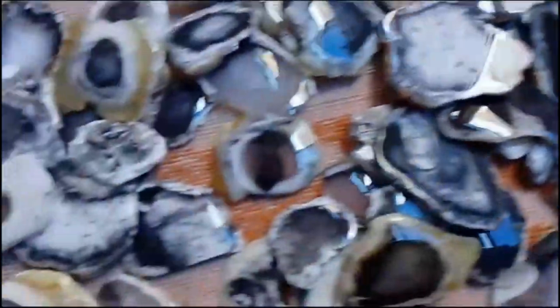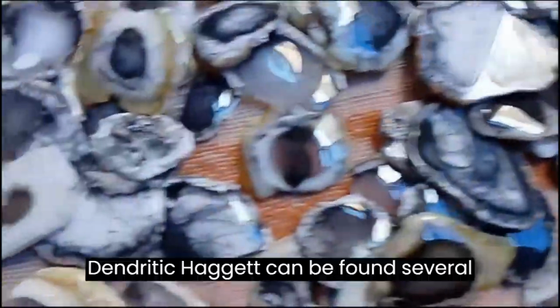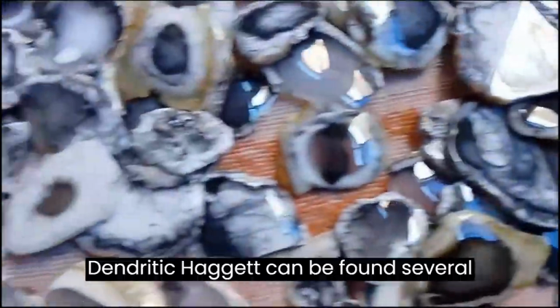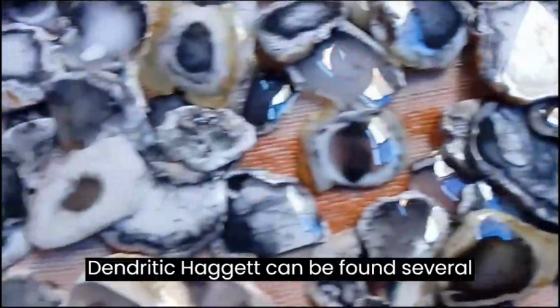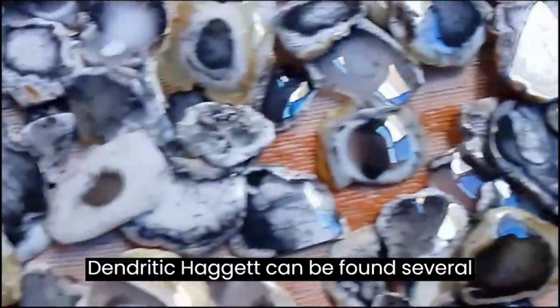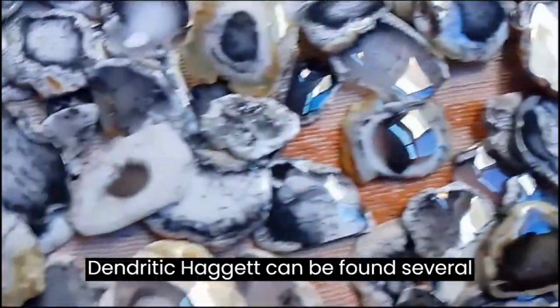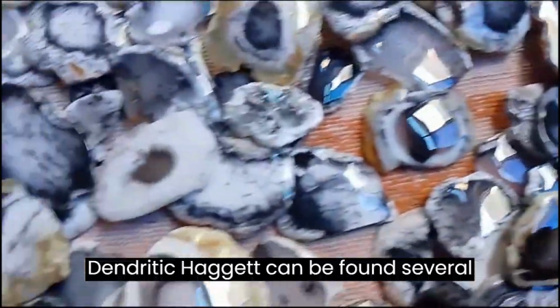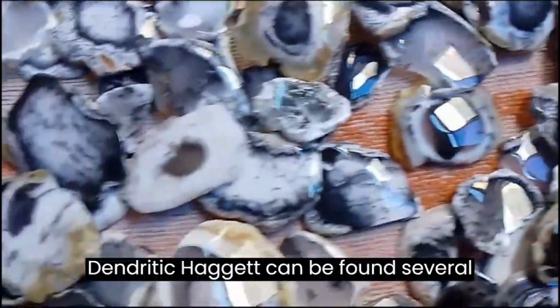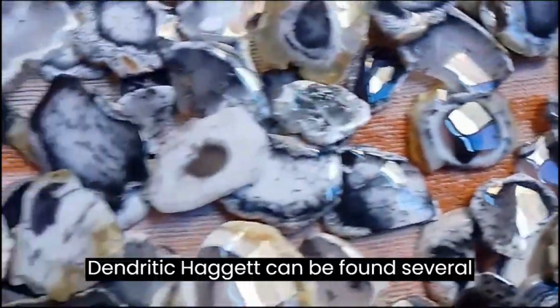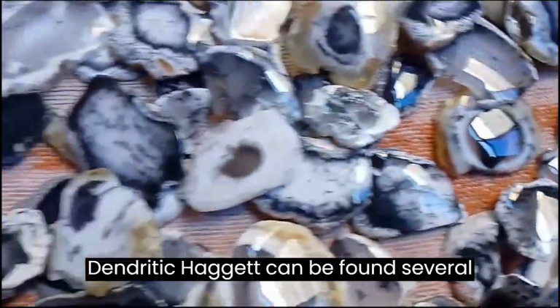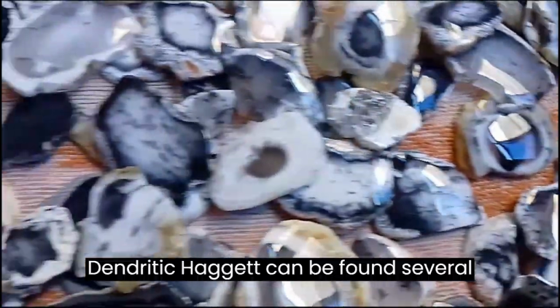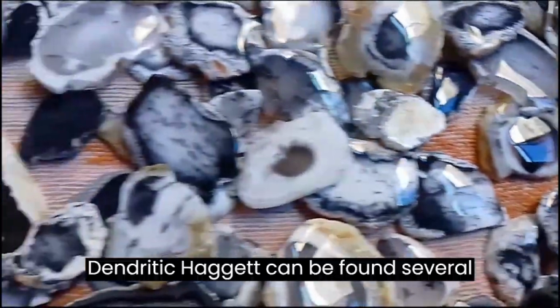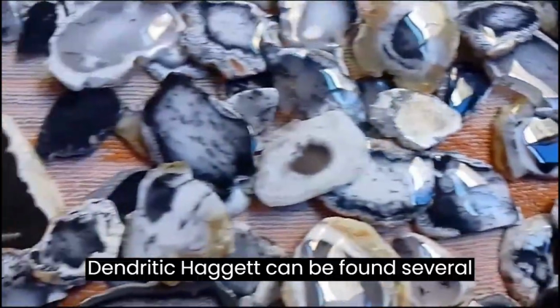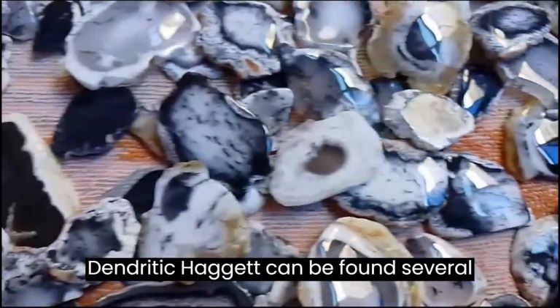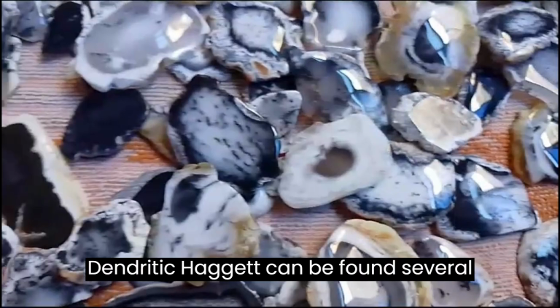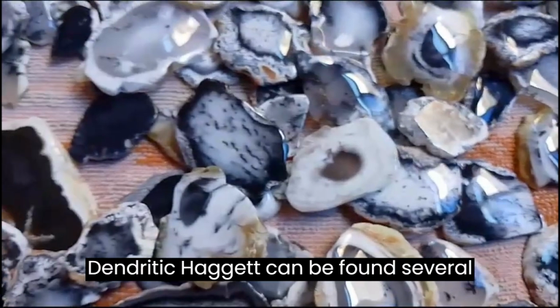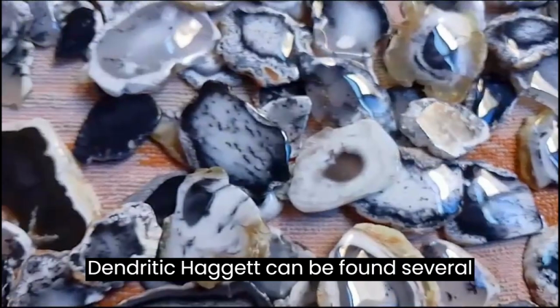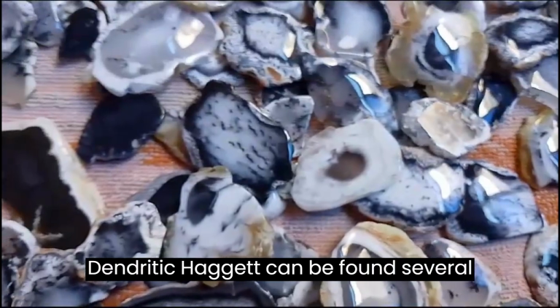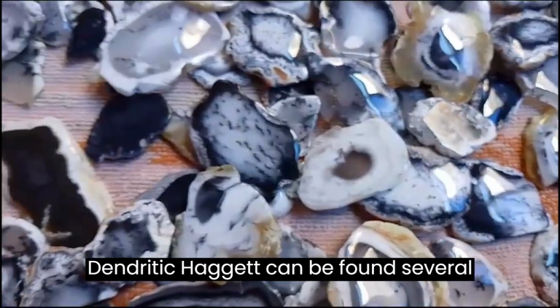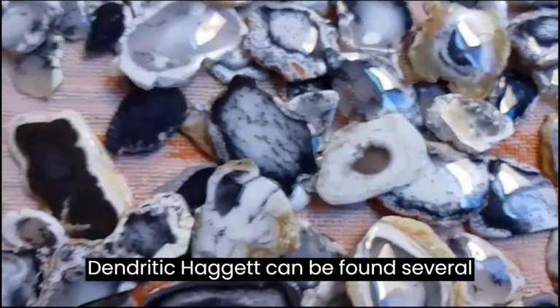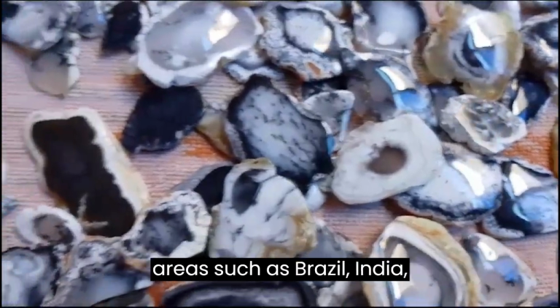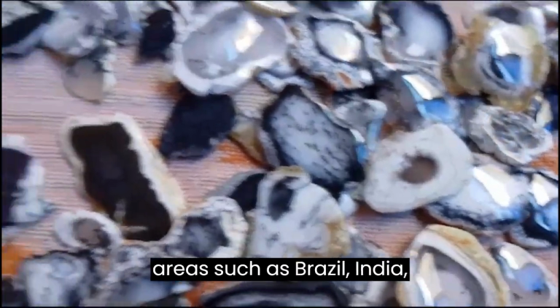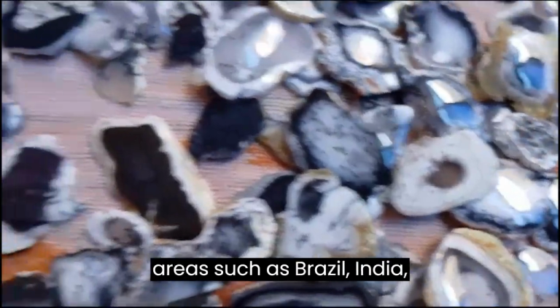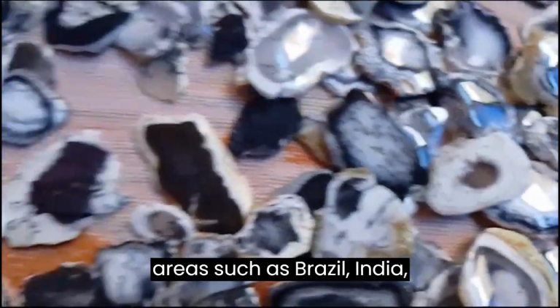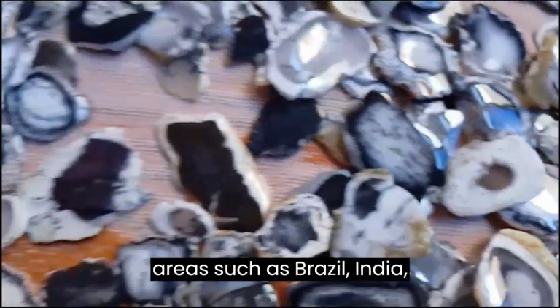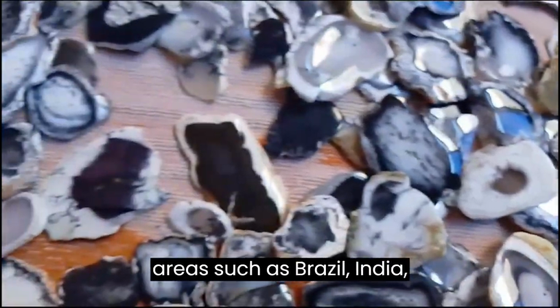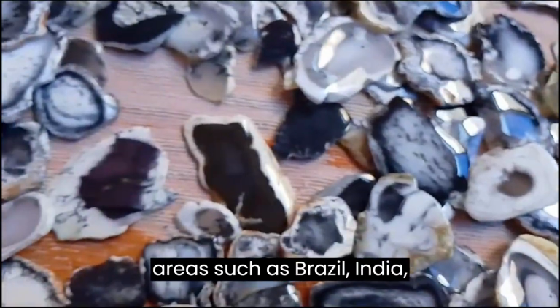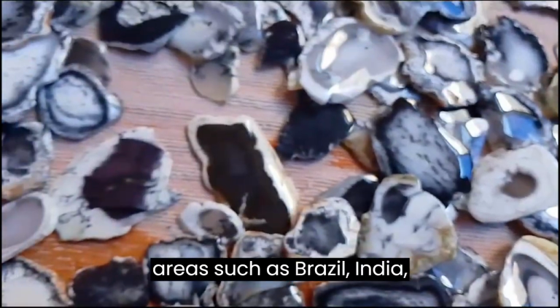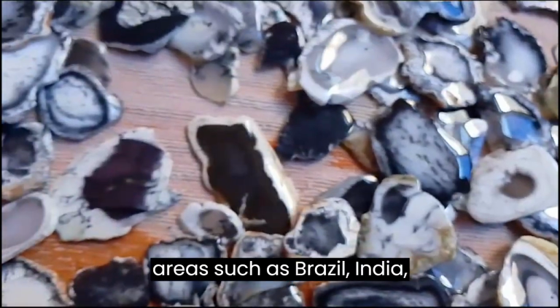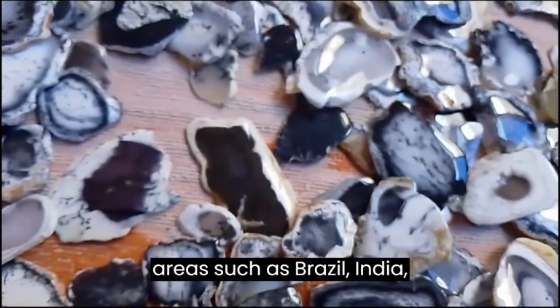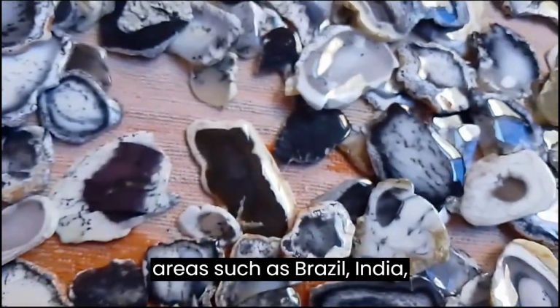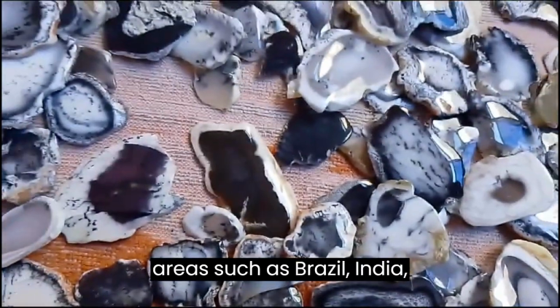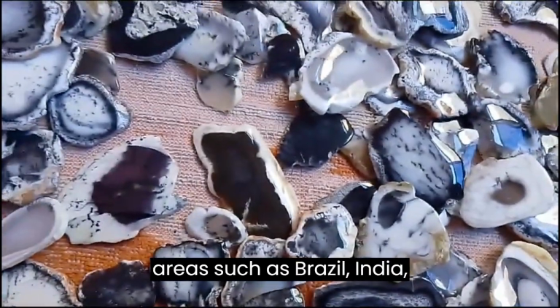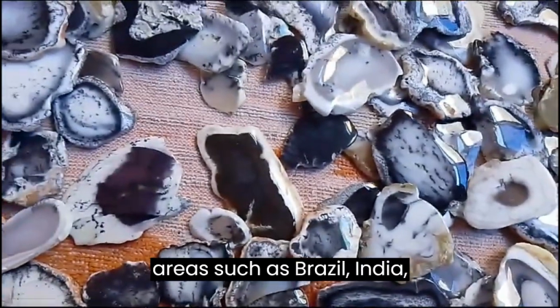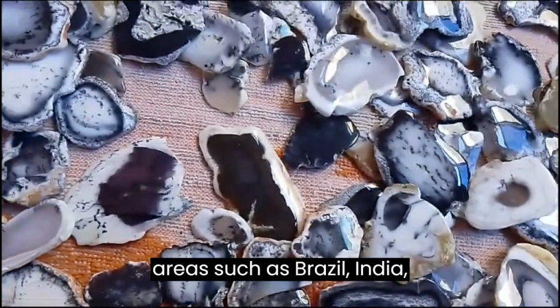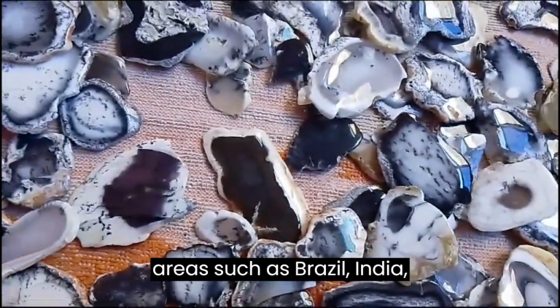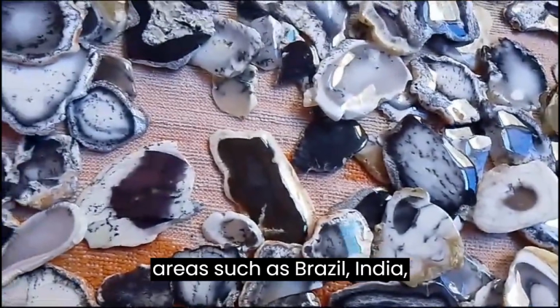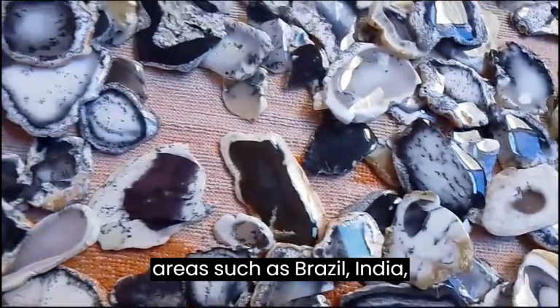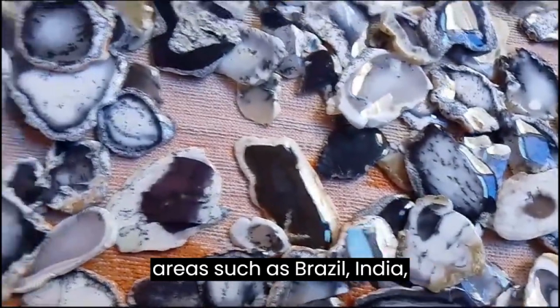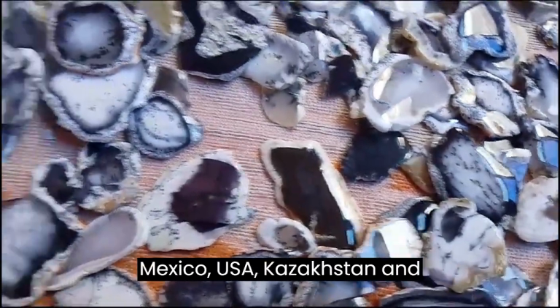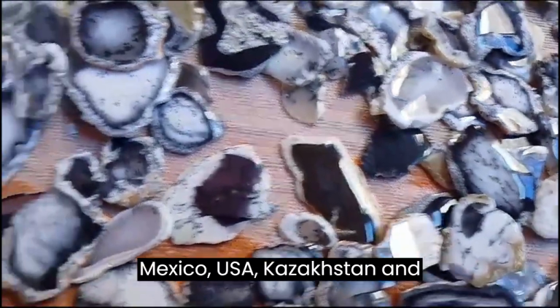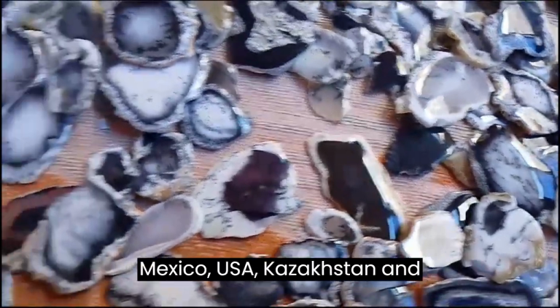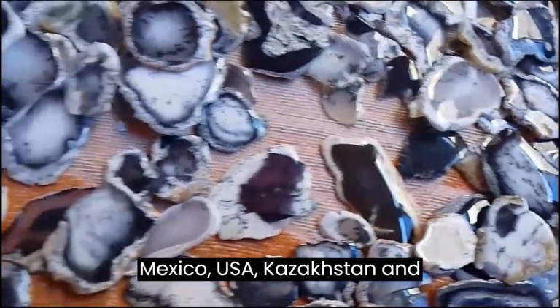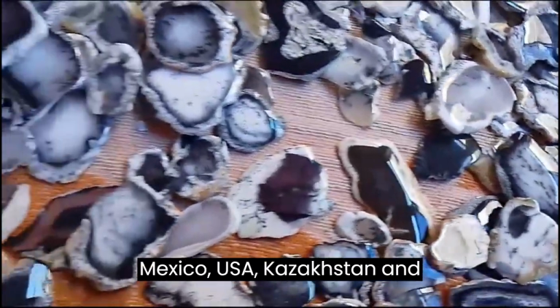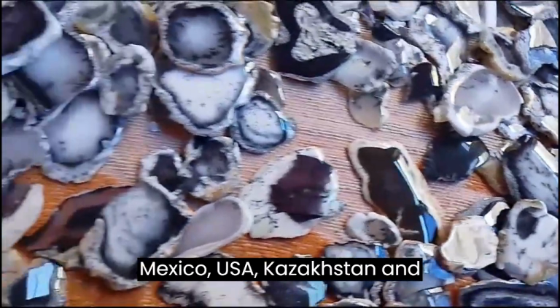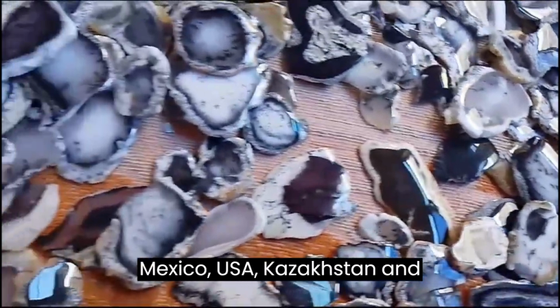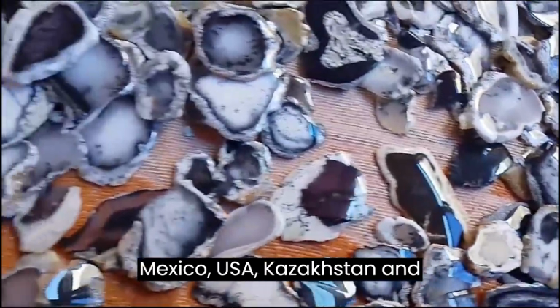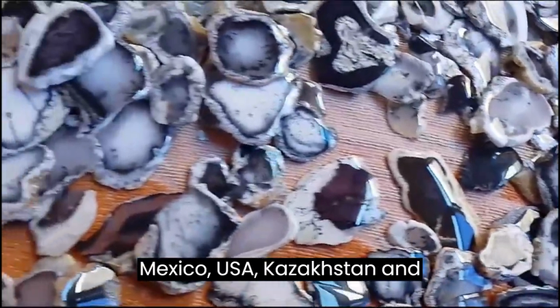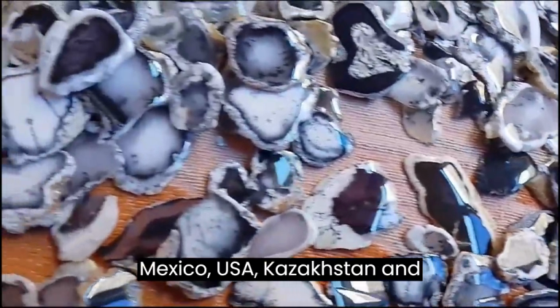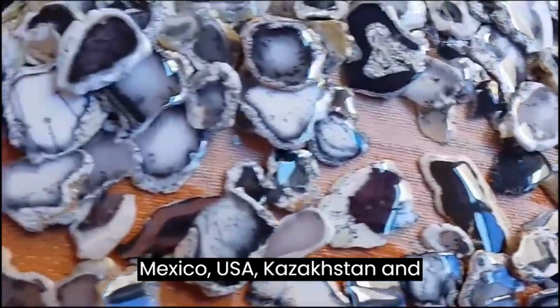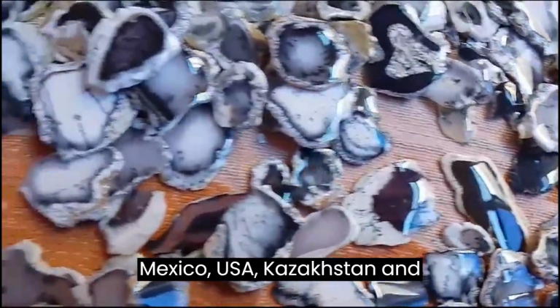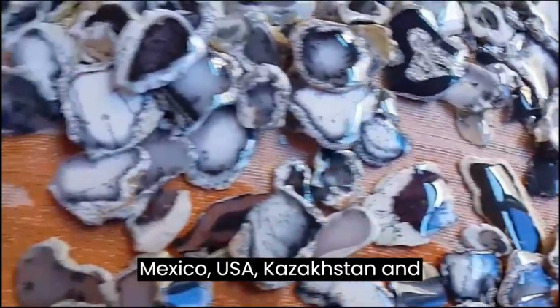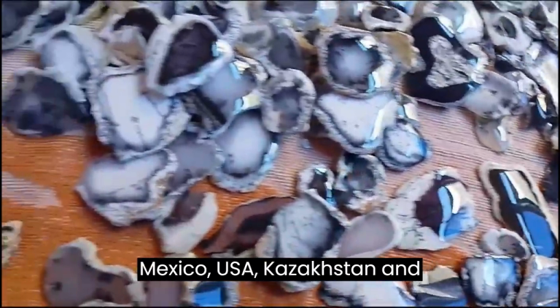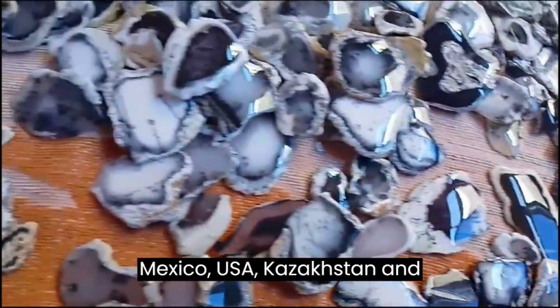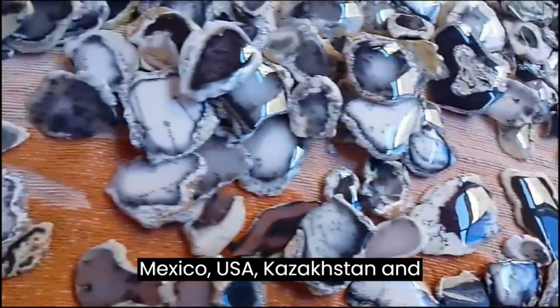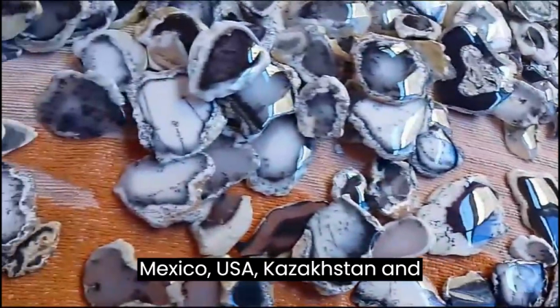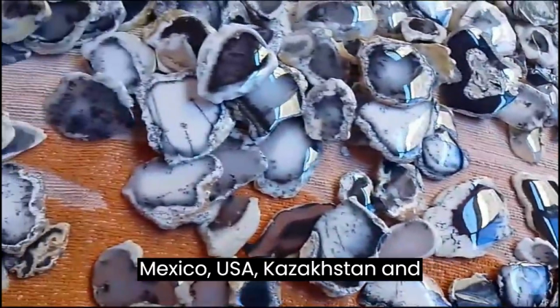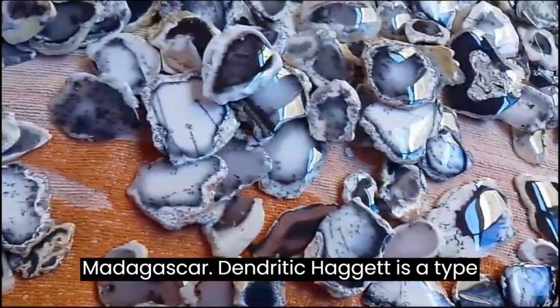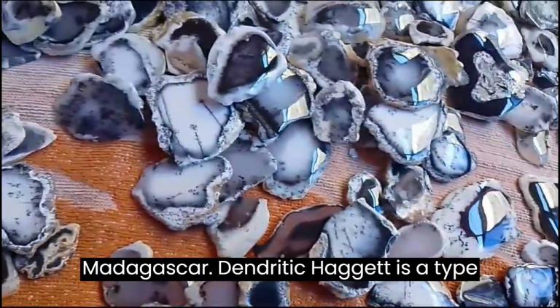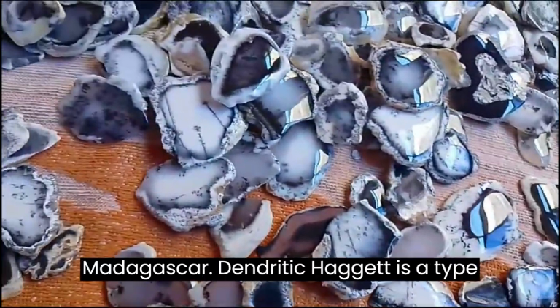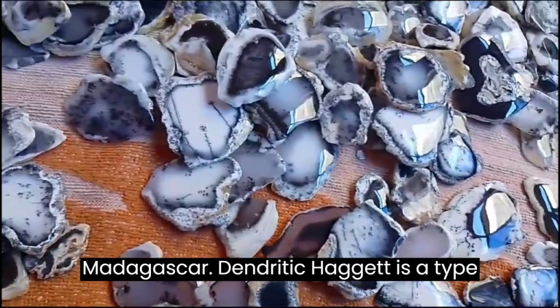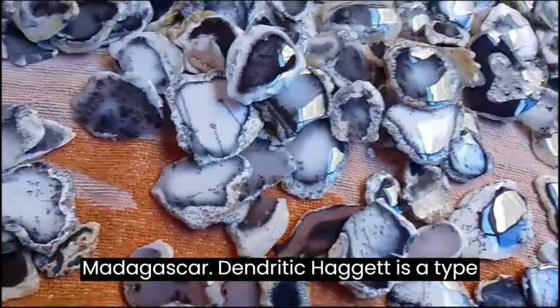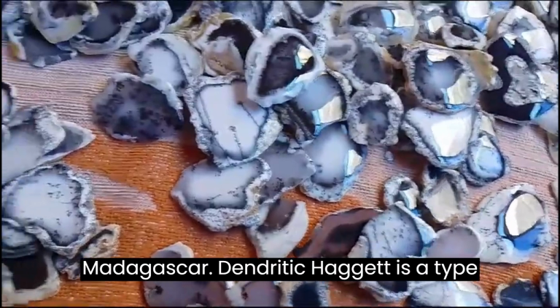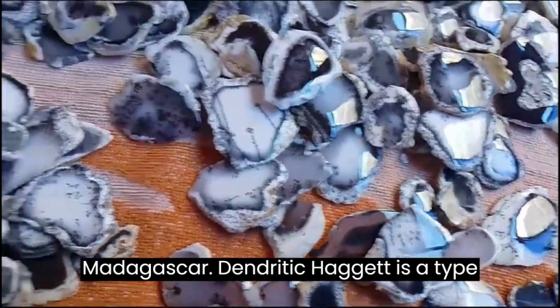Dendritic agate can be found in several areas such as Brazil, India, Mexico, USA, Kazakhstan, and Madagascar.